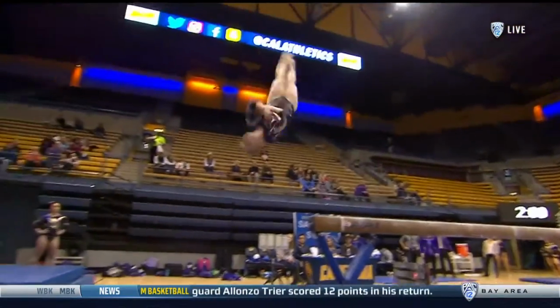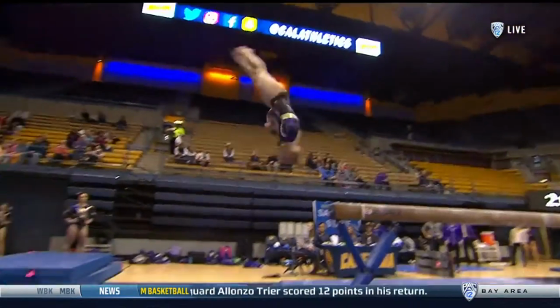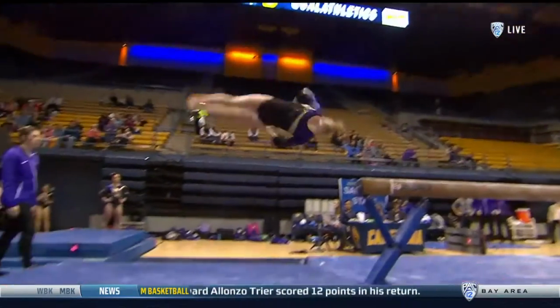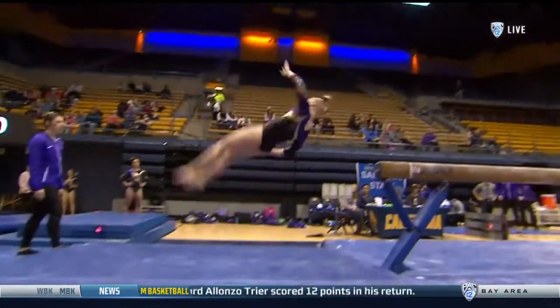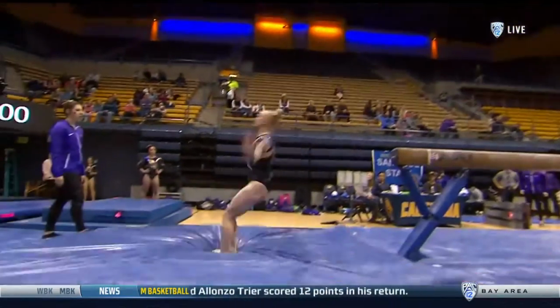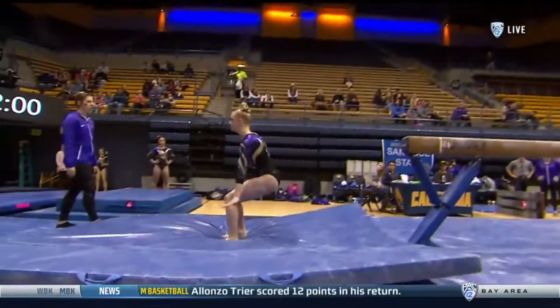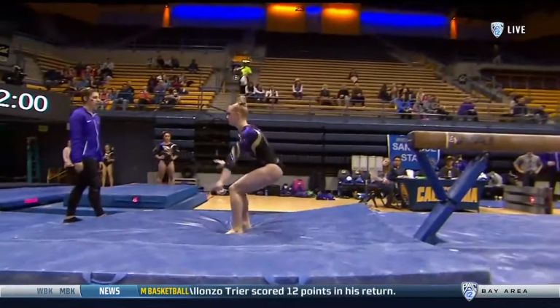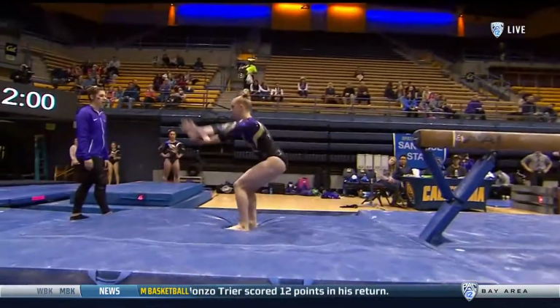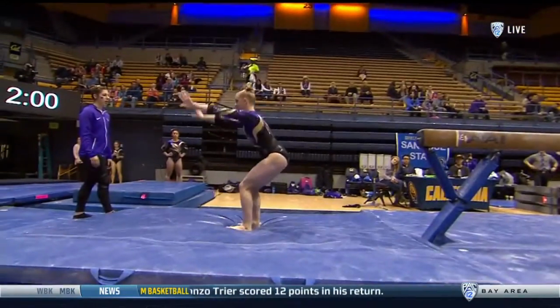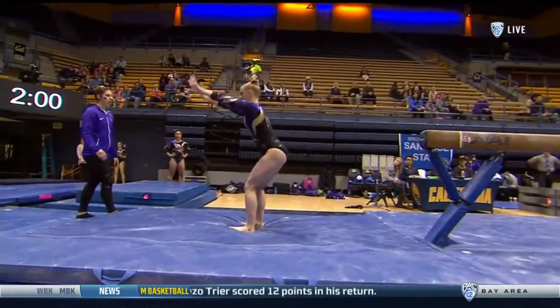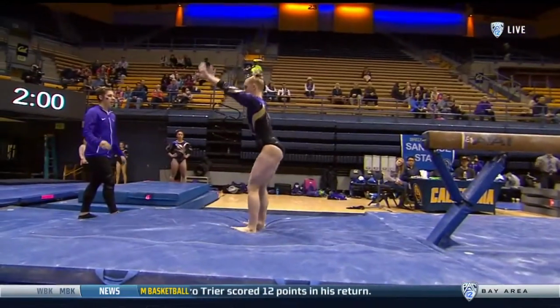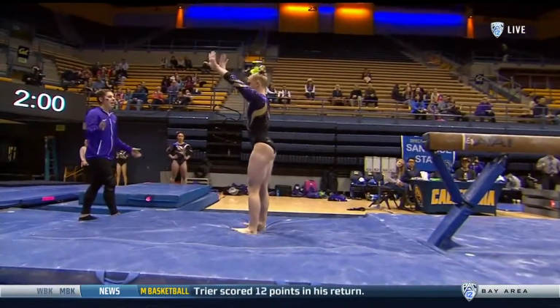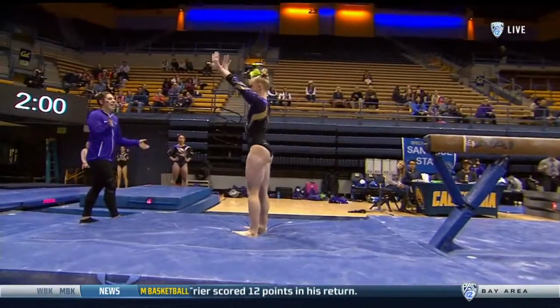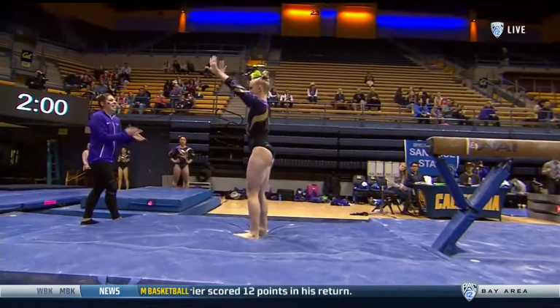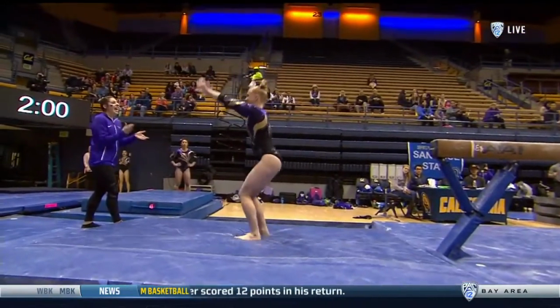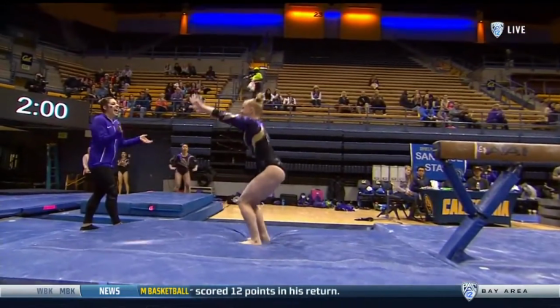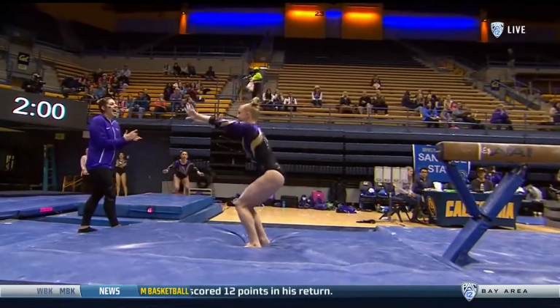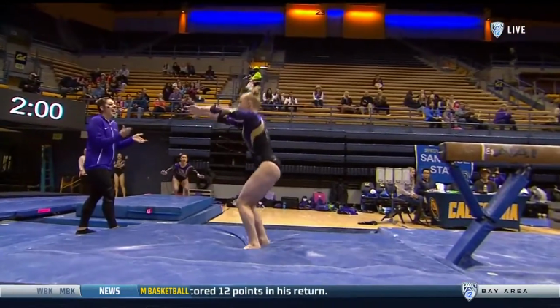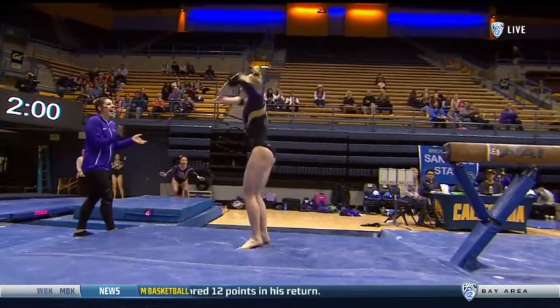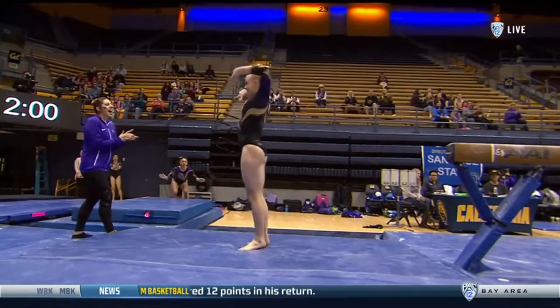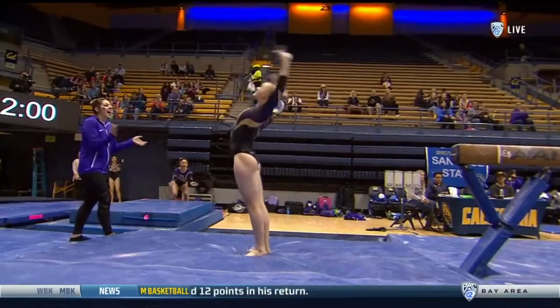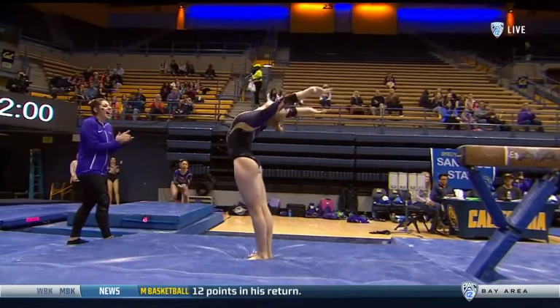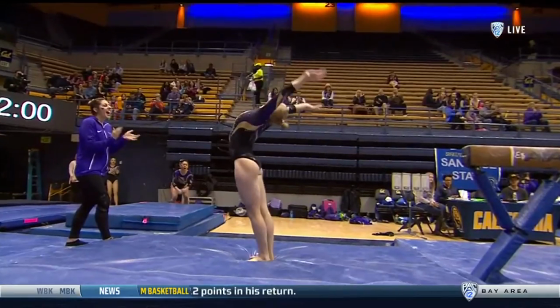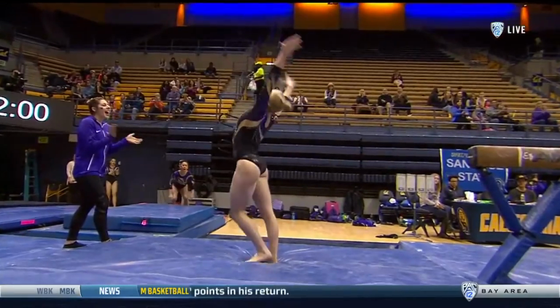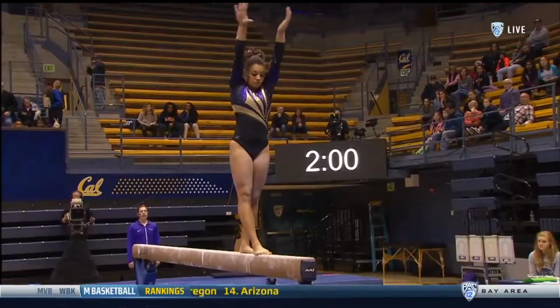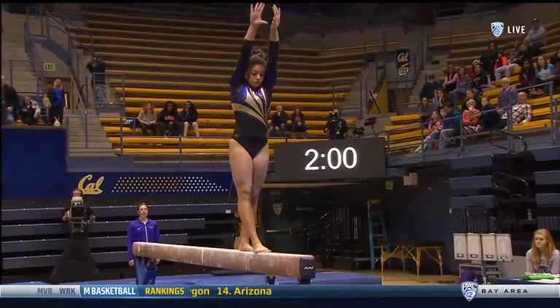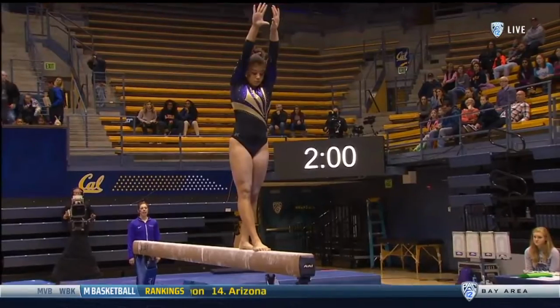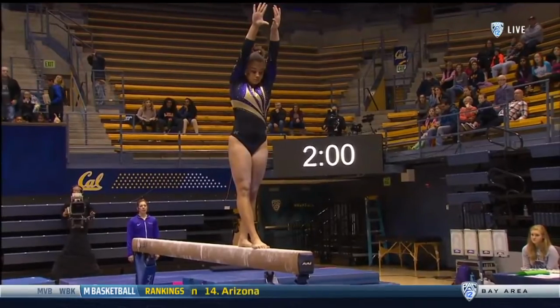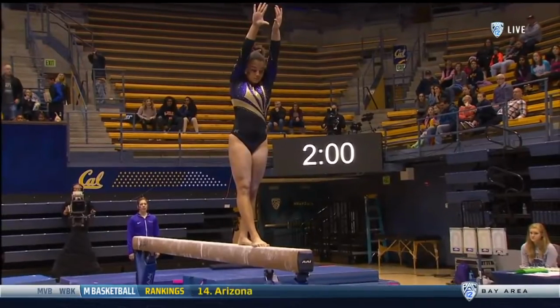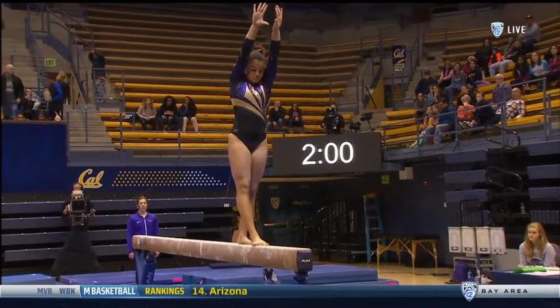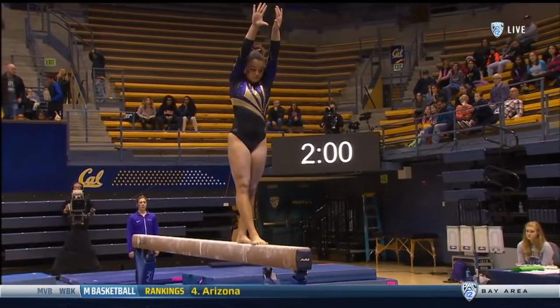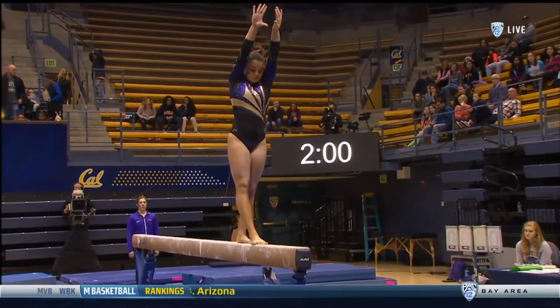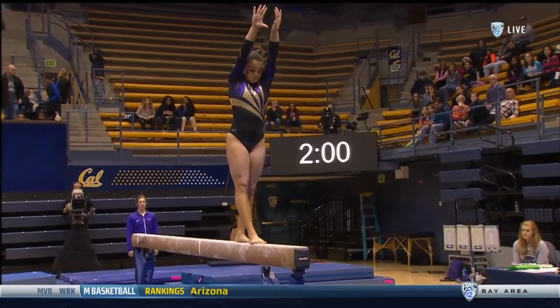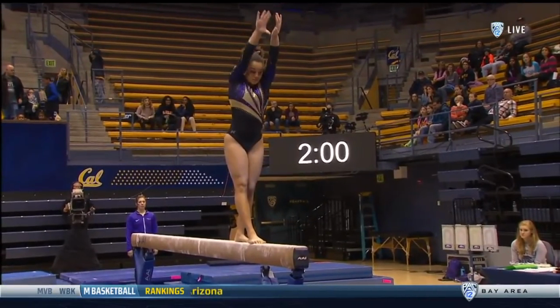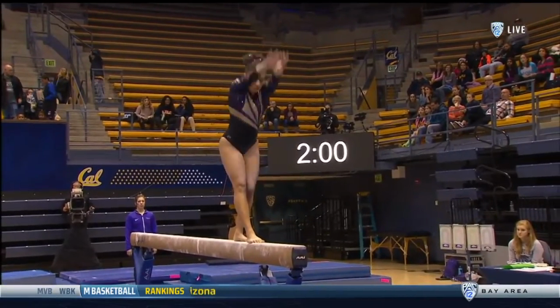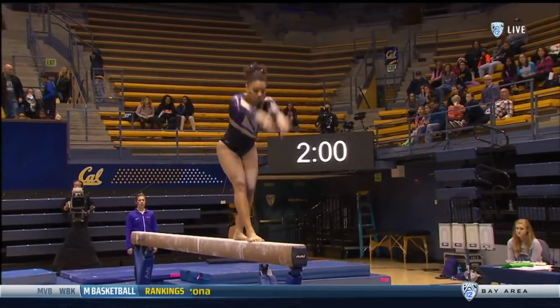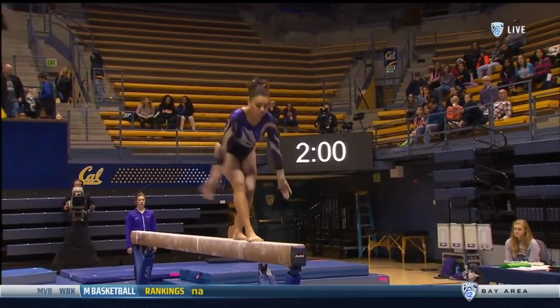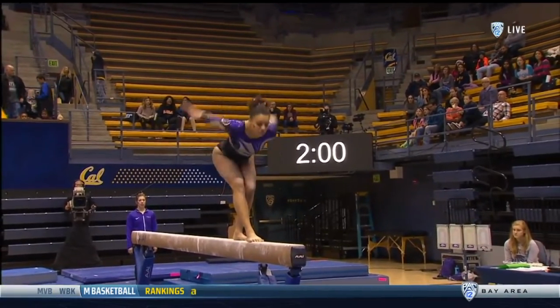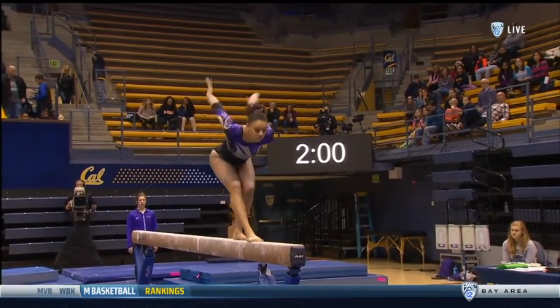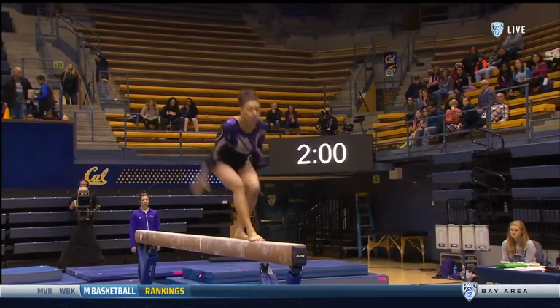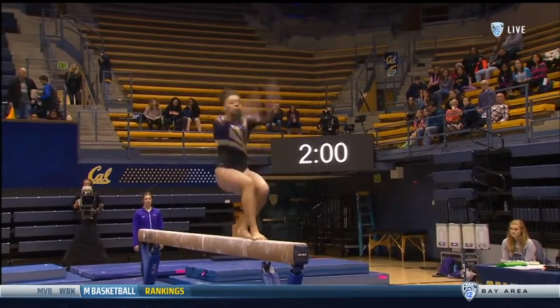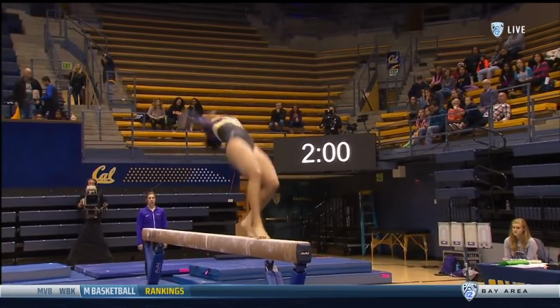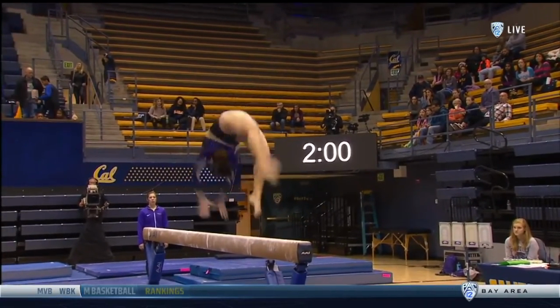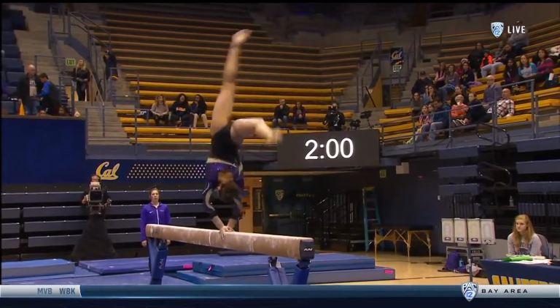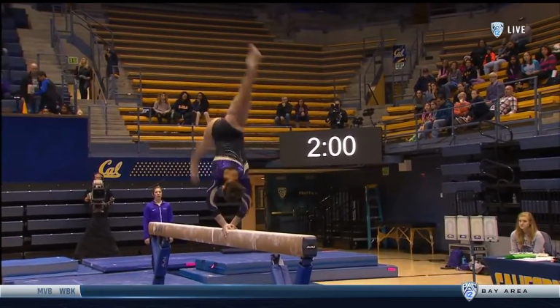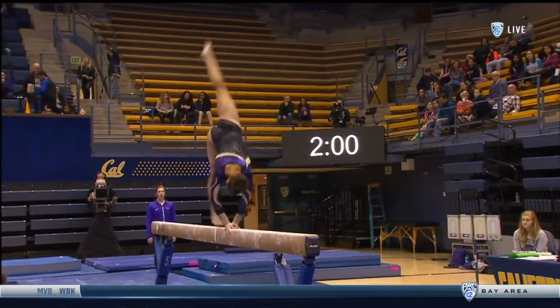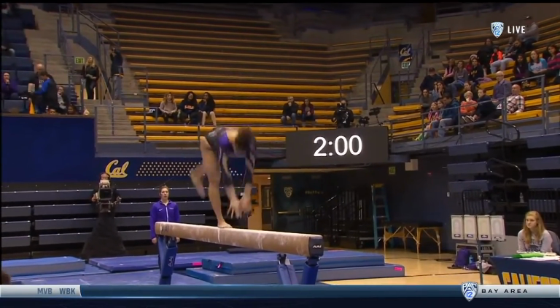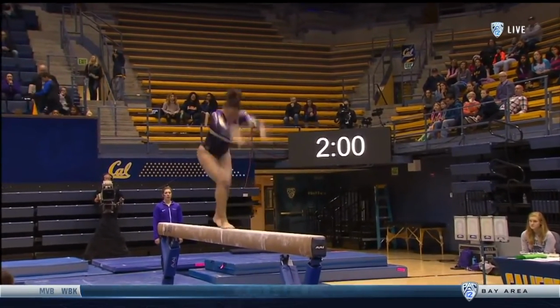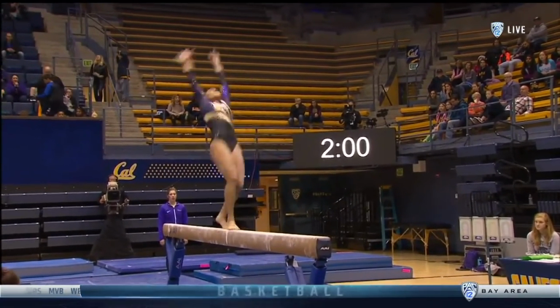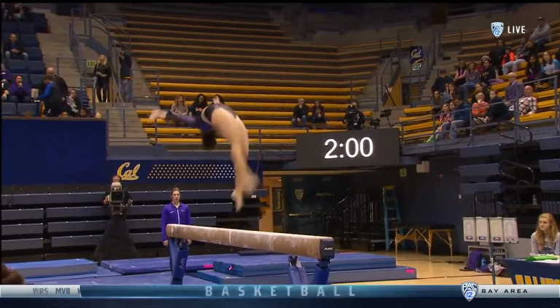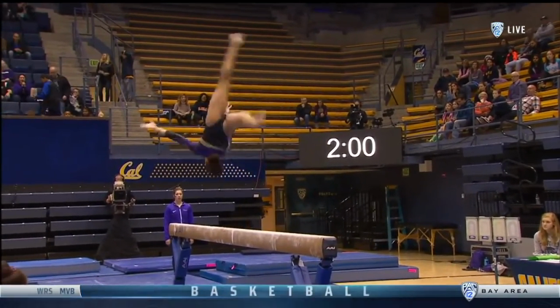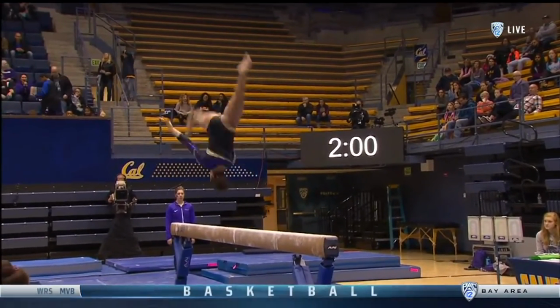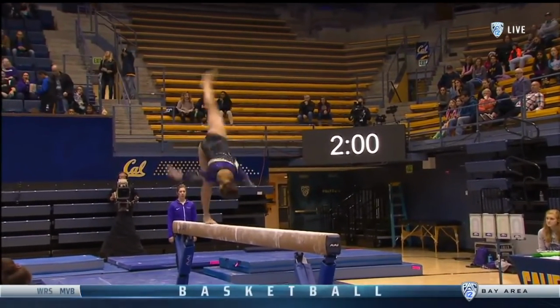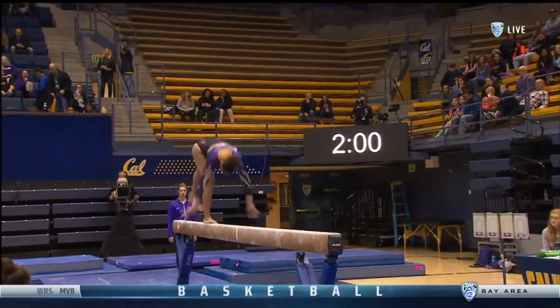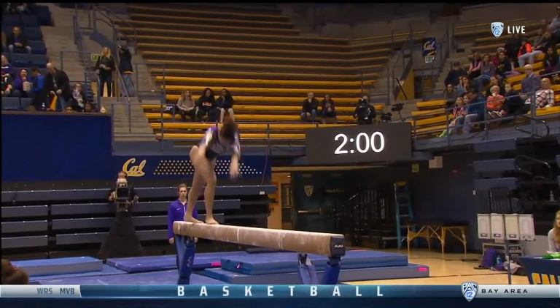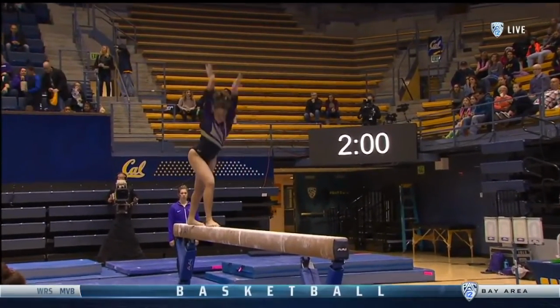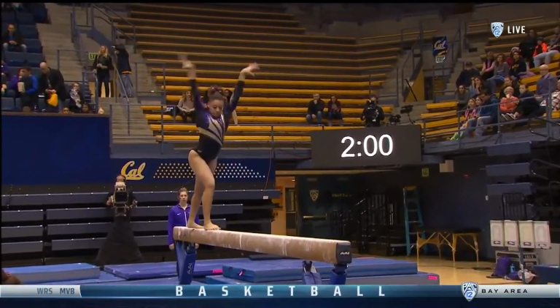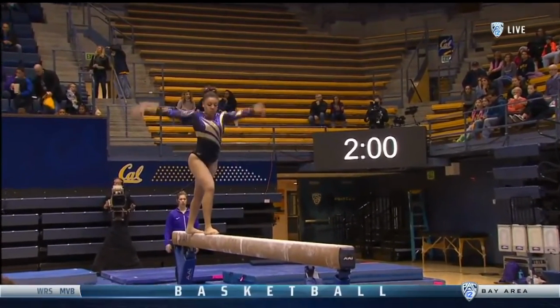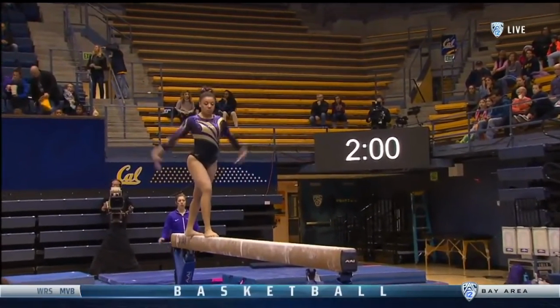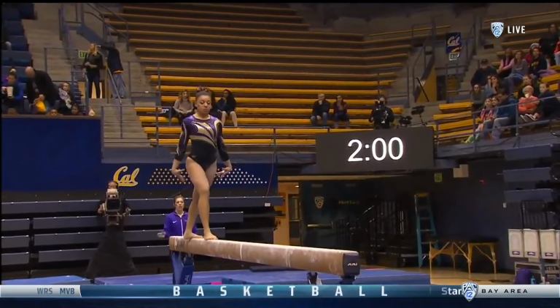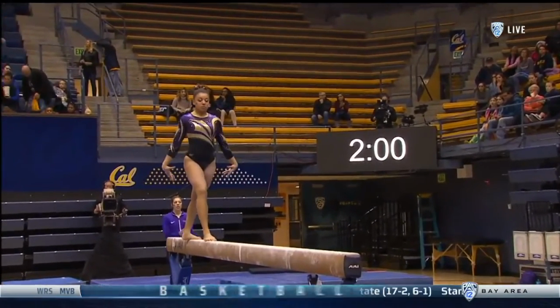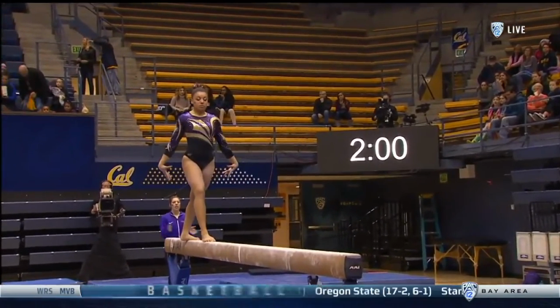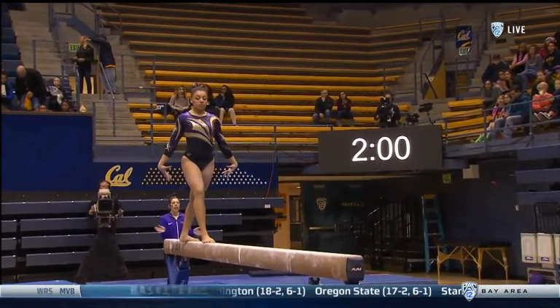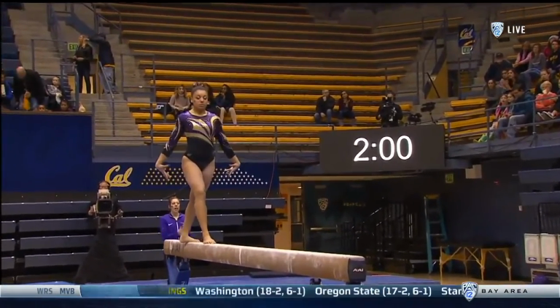Dismounting. Round off, one and a half twist. She was on the balance beam at Ohio State last week. 9-7-6.